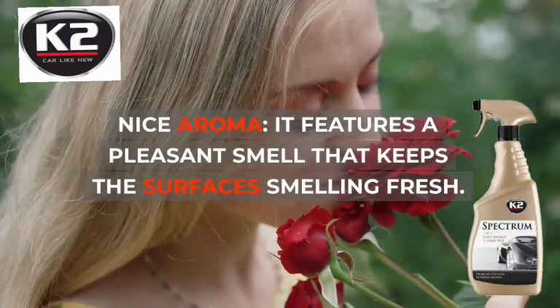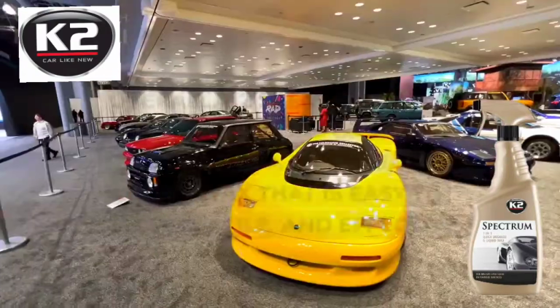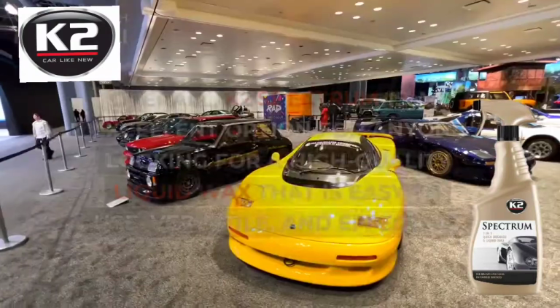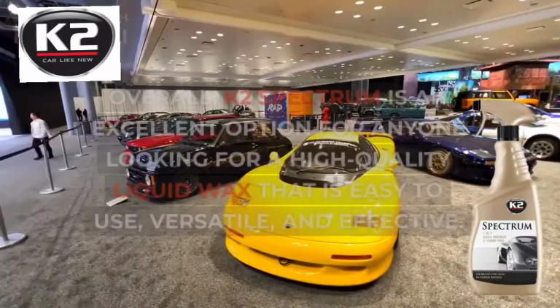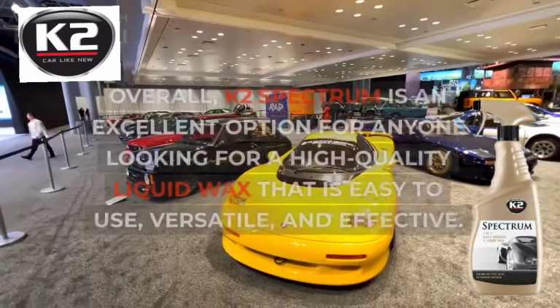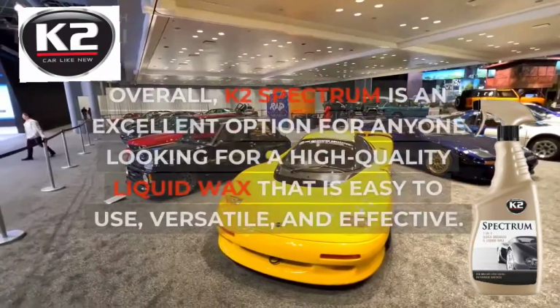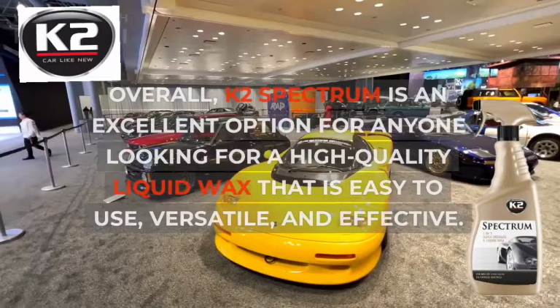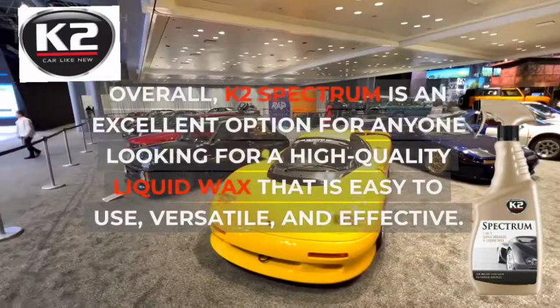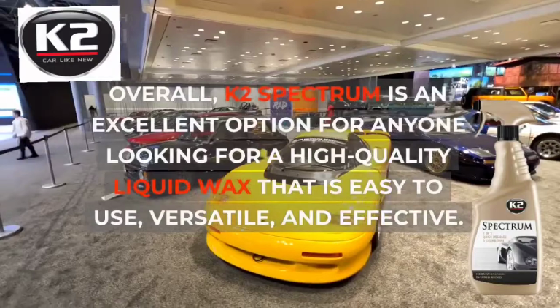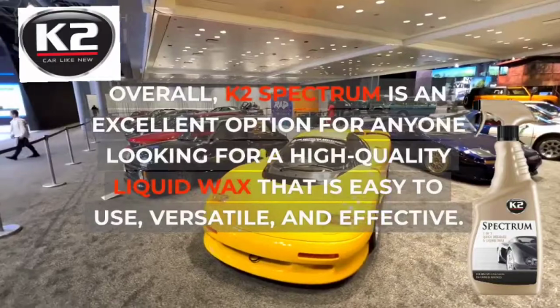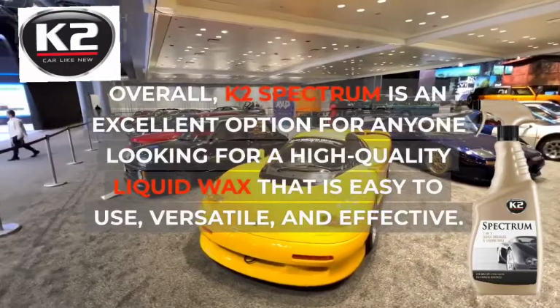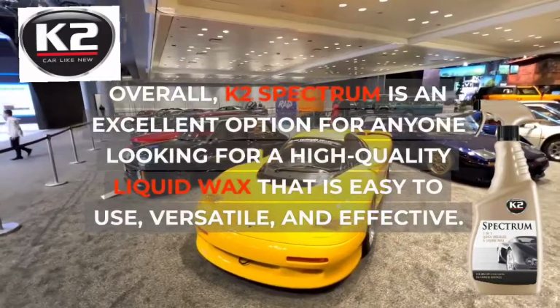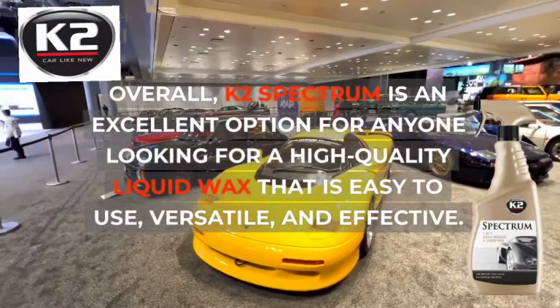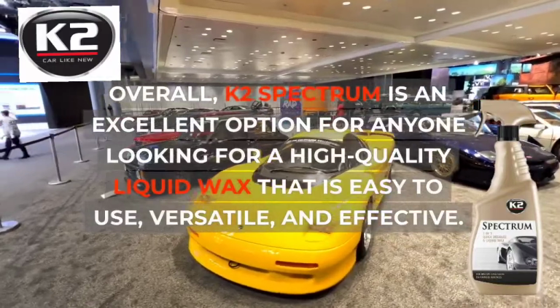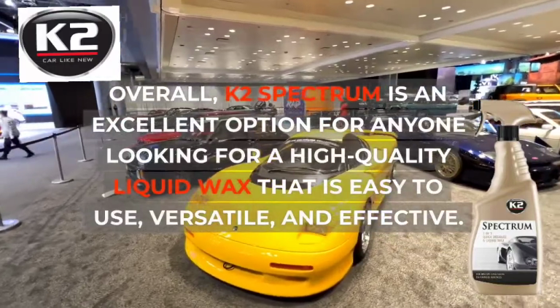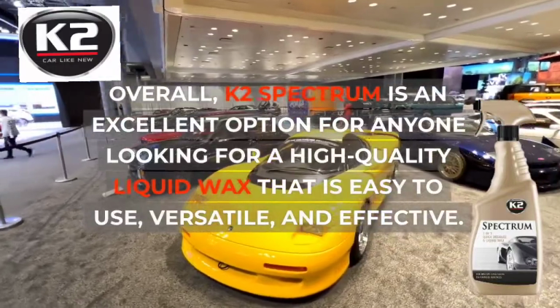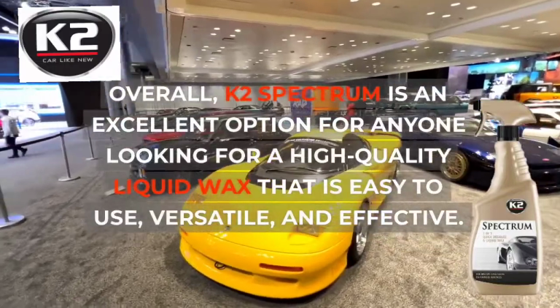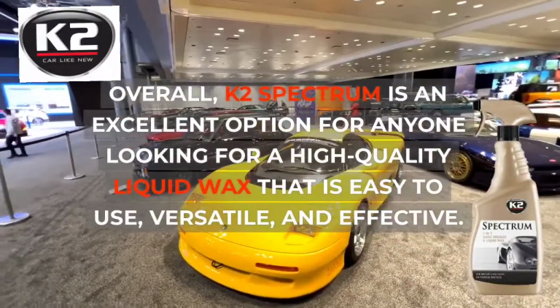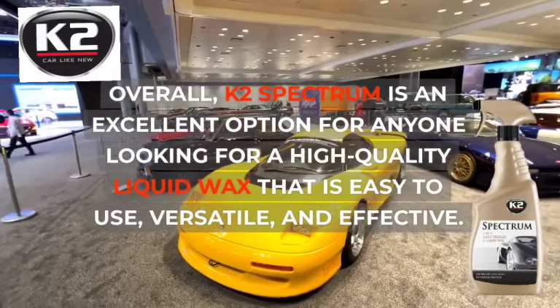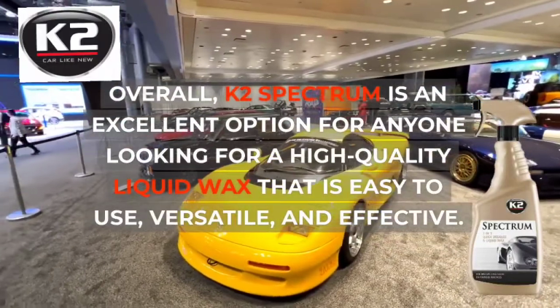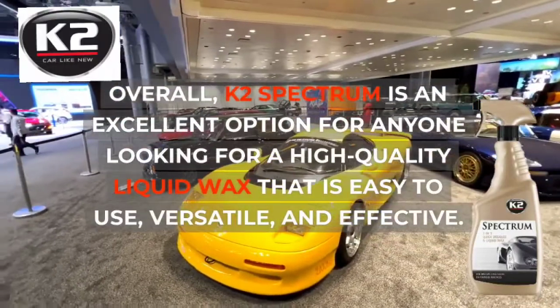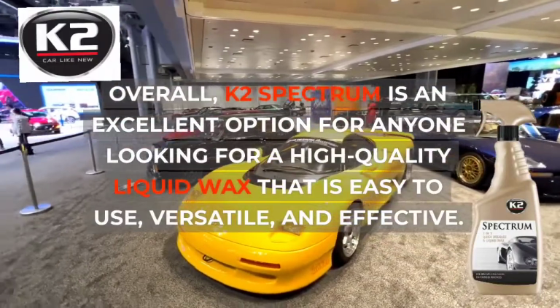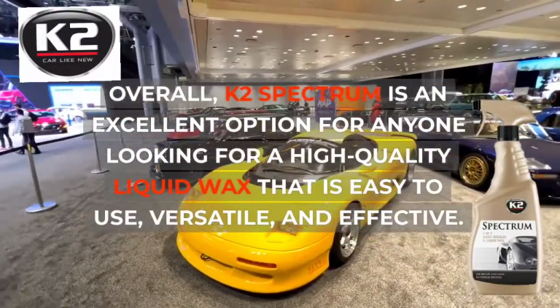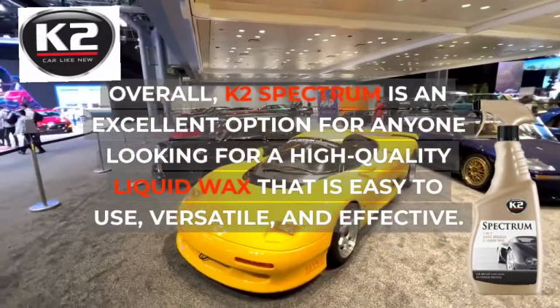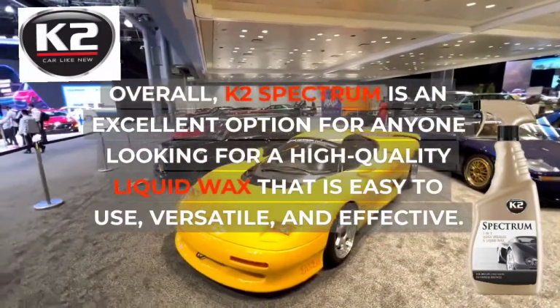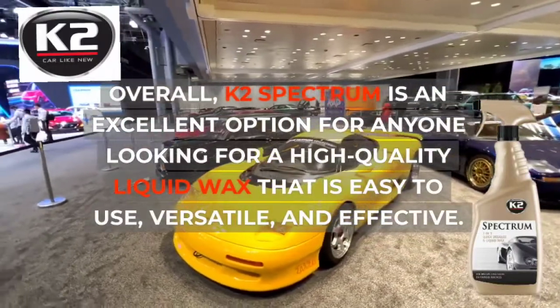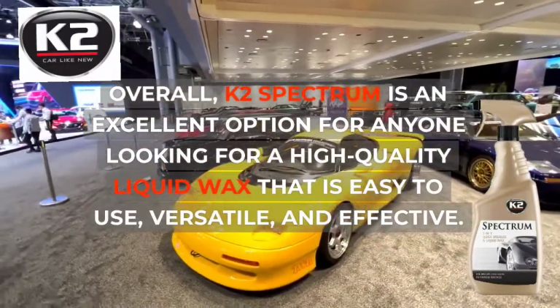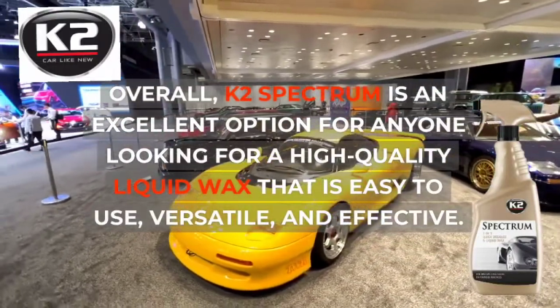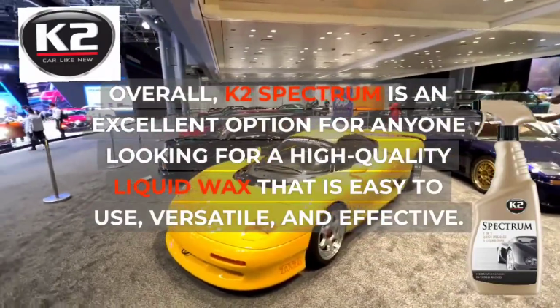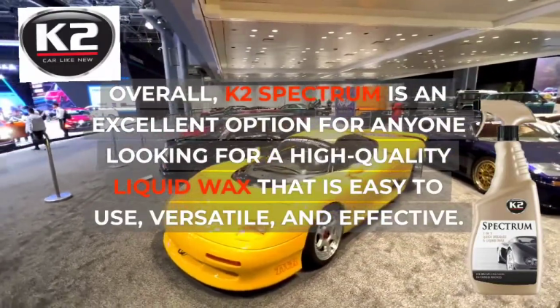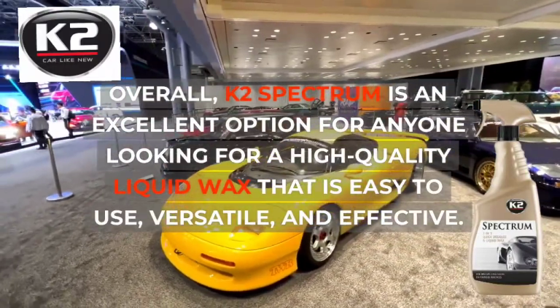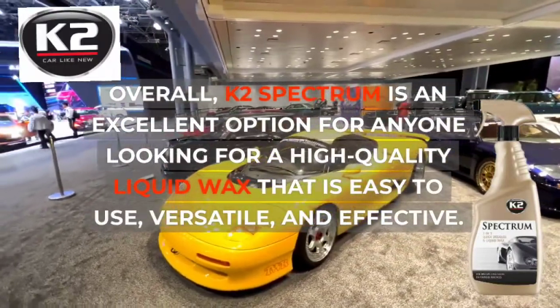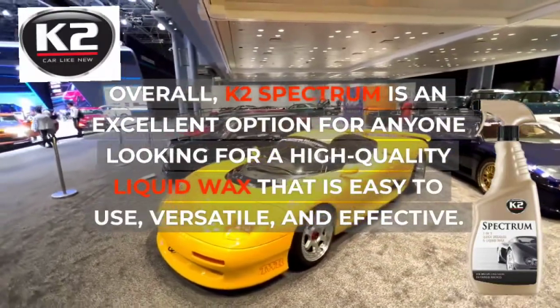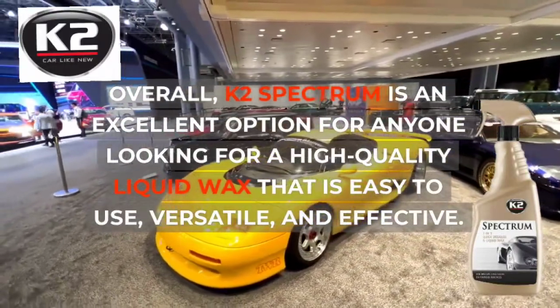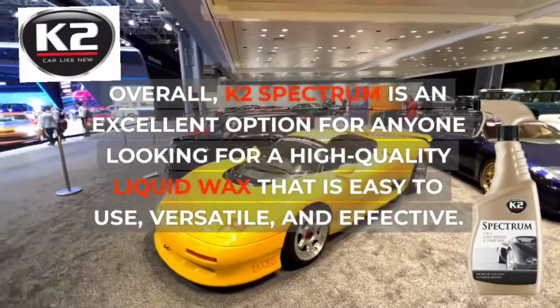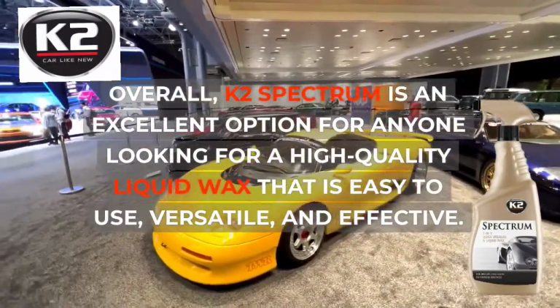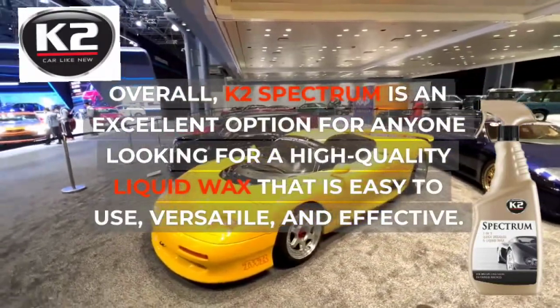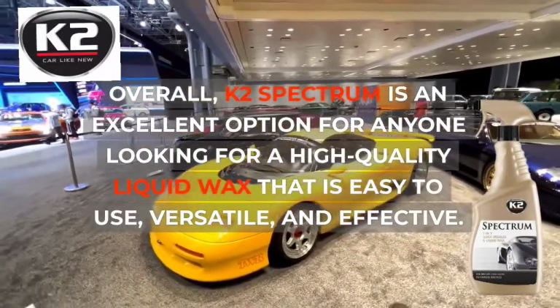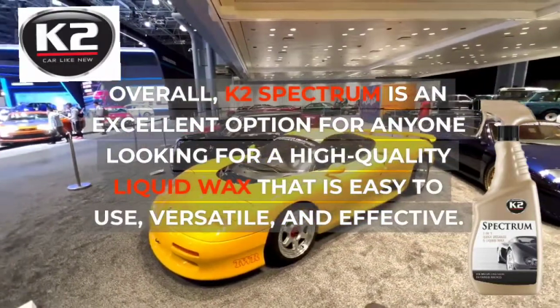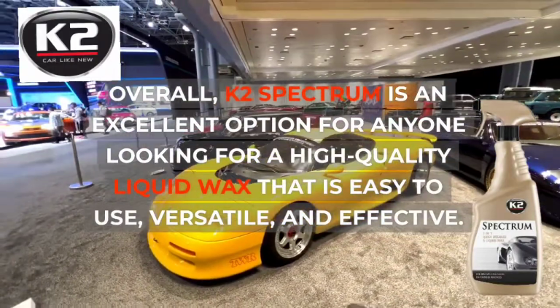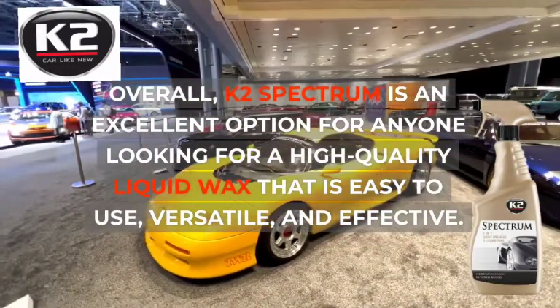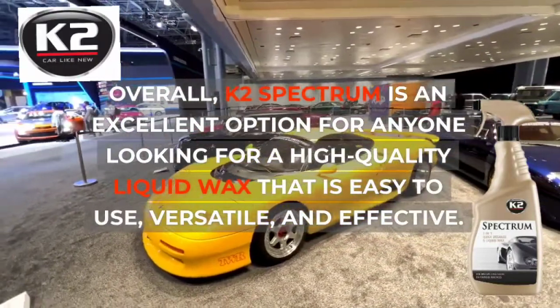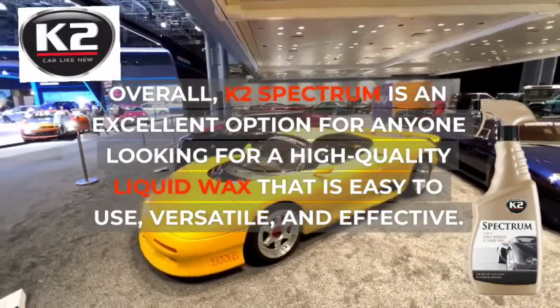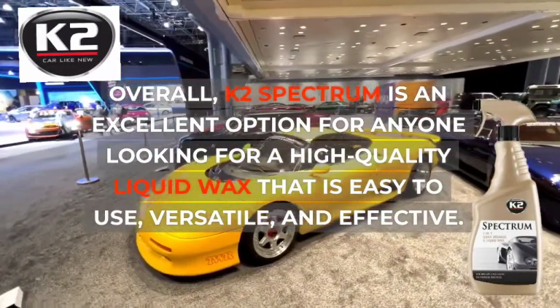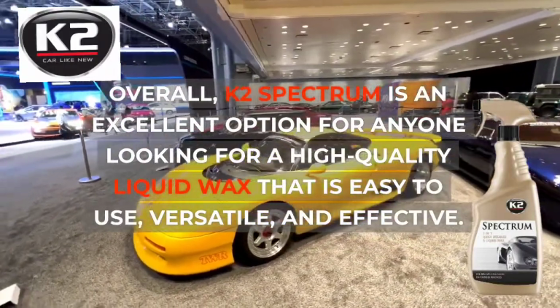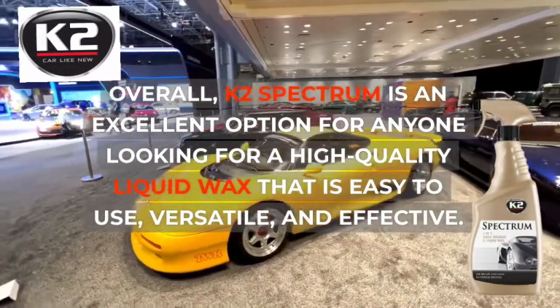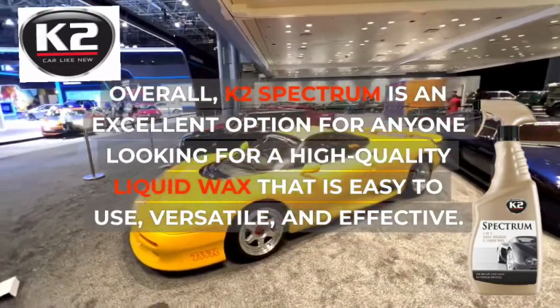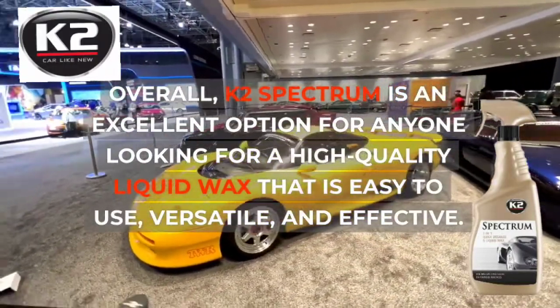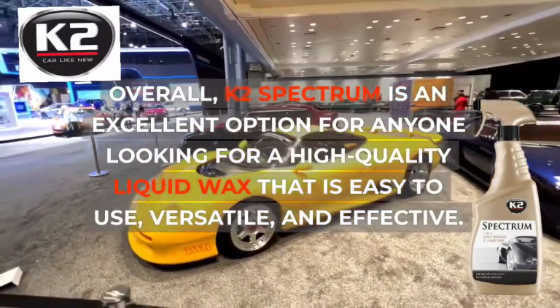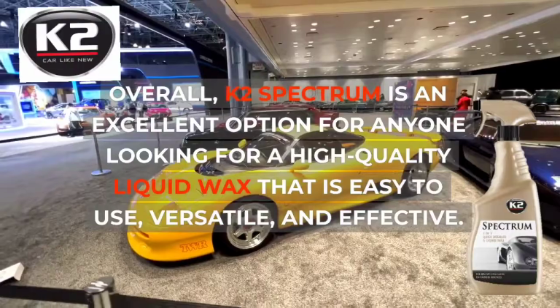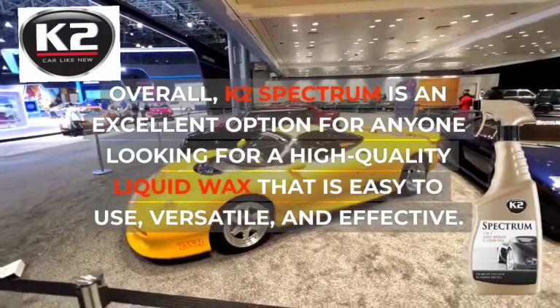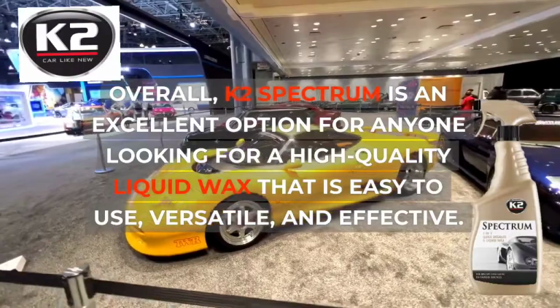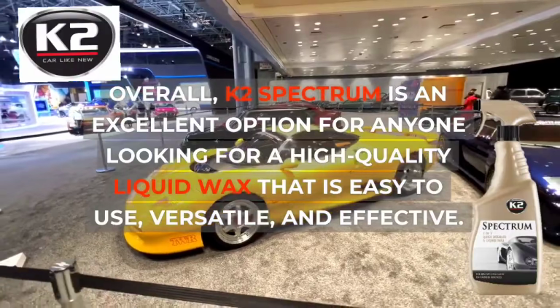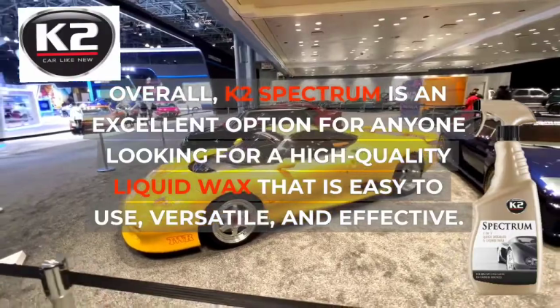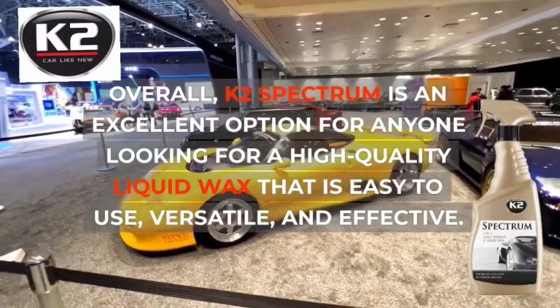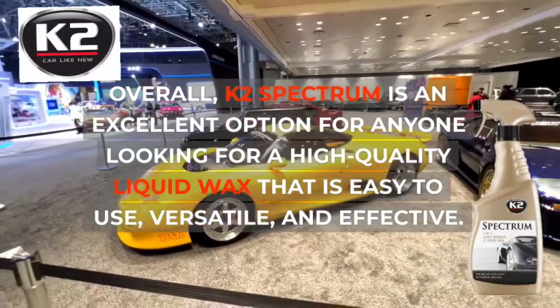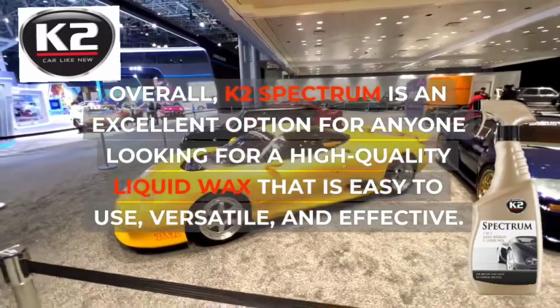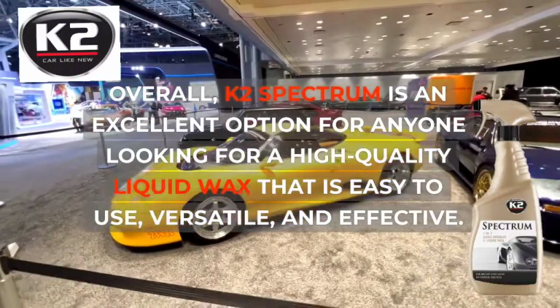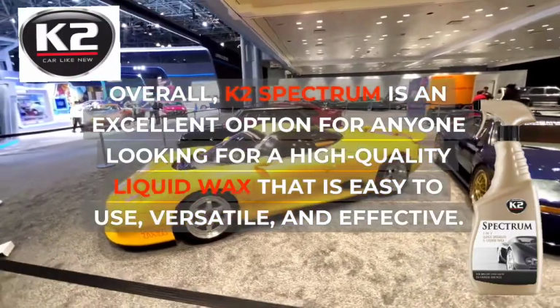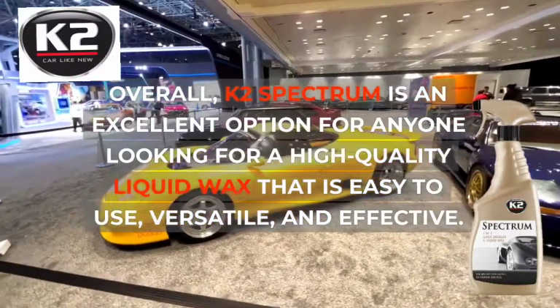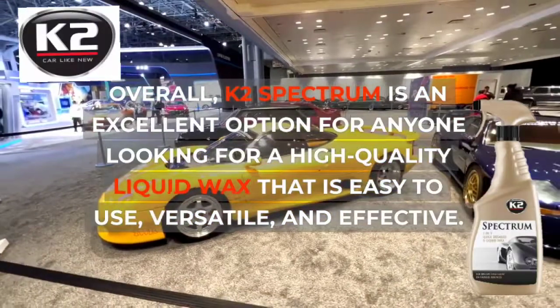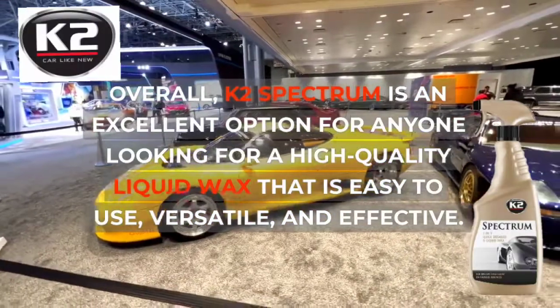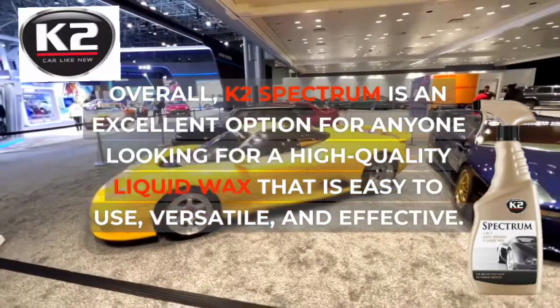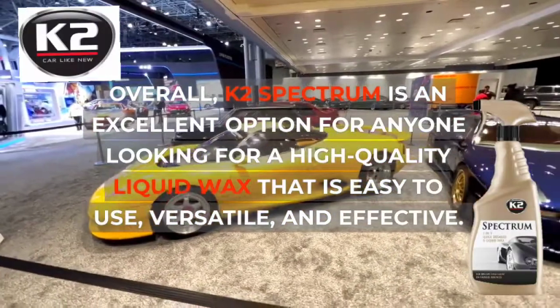Overall, K2 Spectrum is an excellent option for anyone looking for a high-quality liquid wax that is easy to use, versatile, and effective.